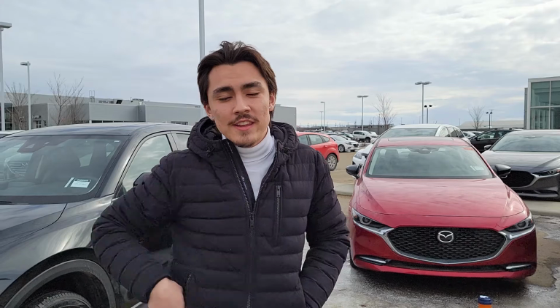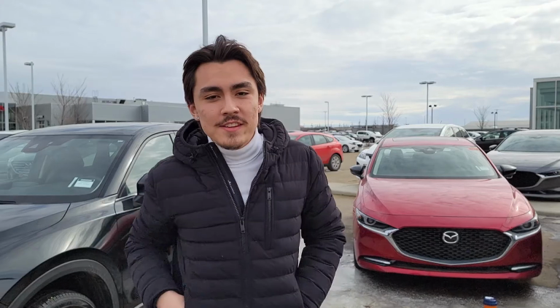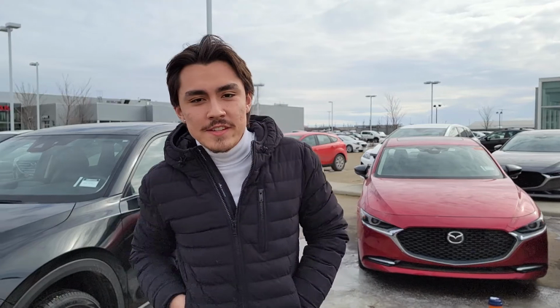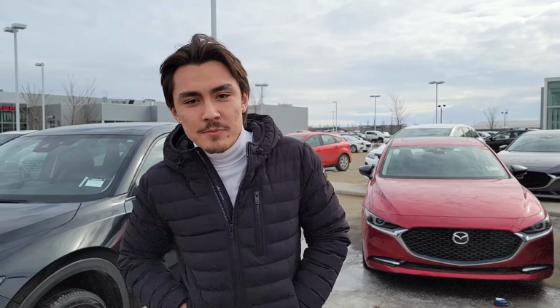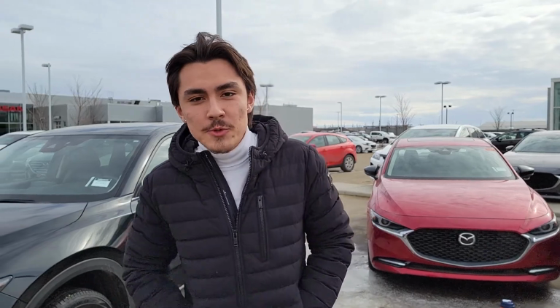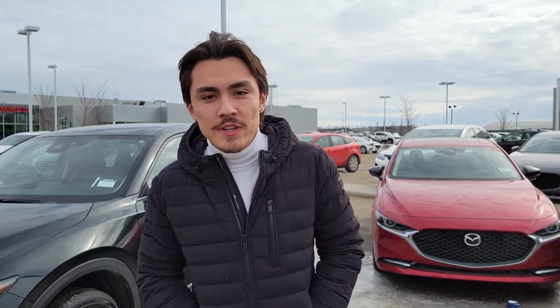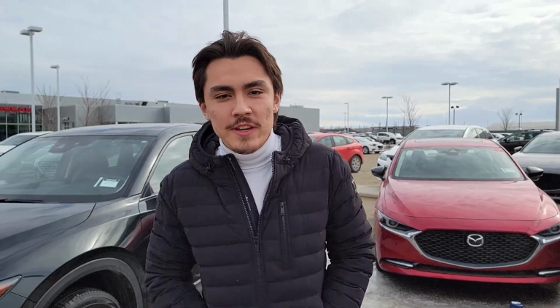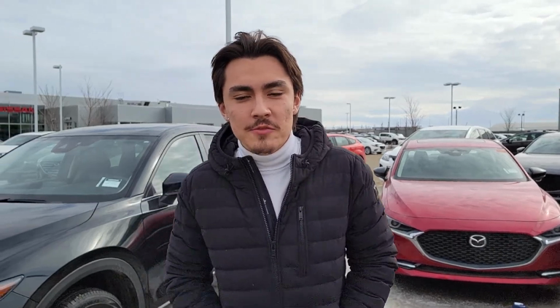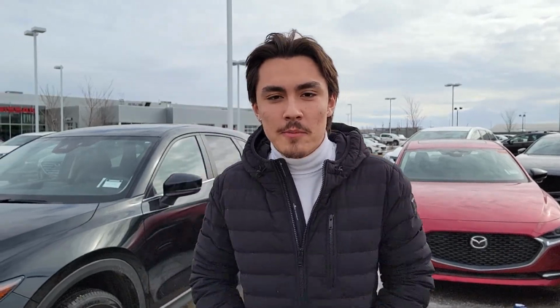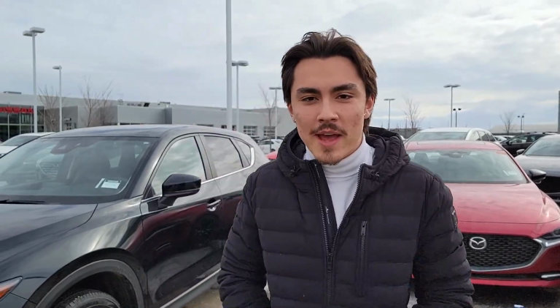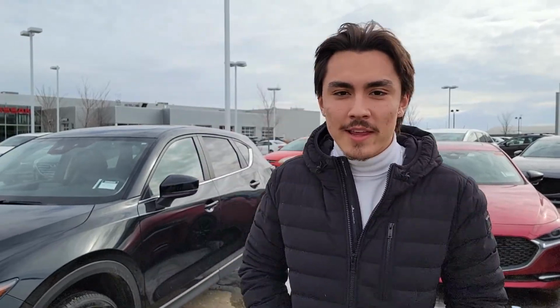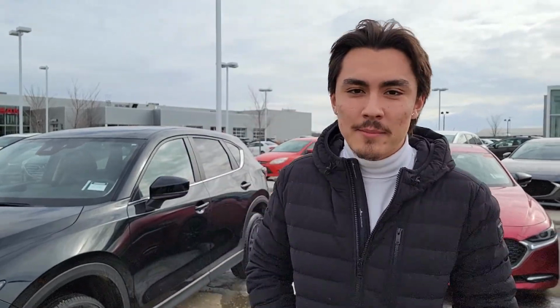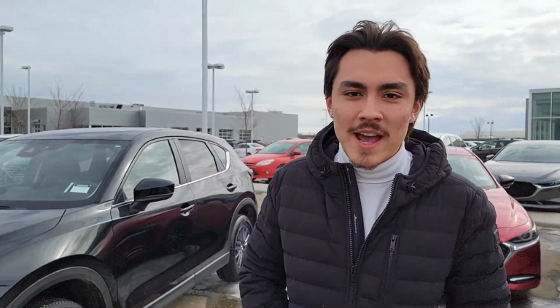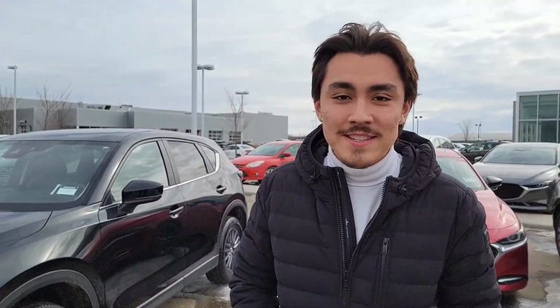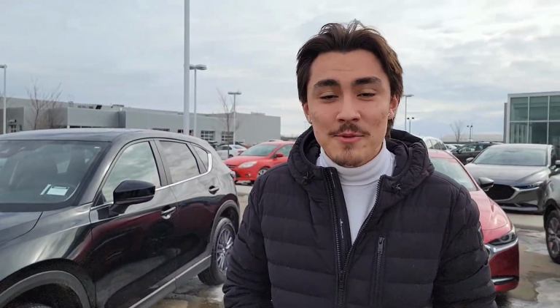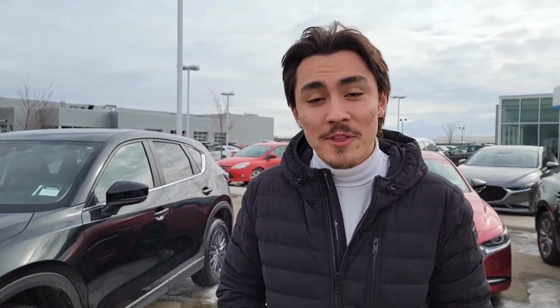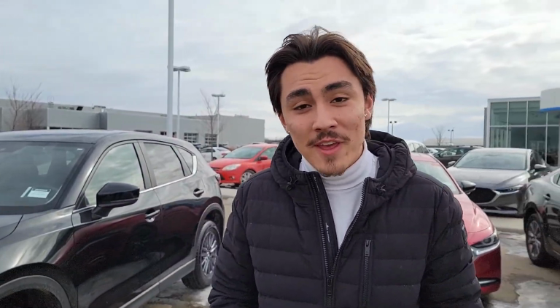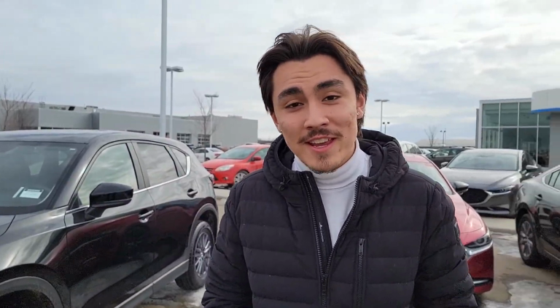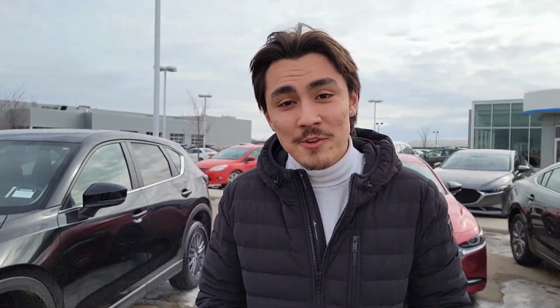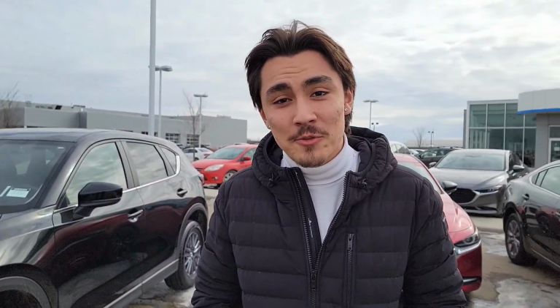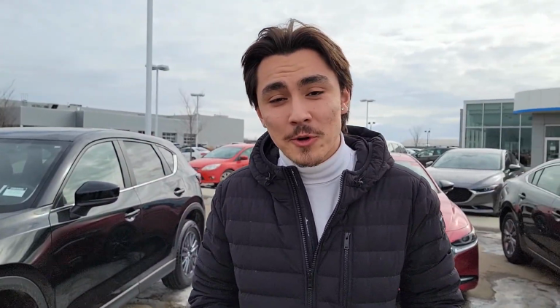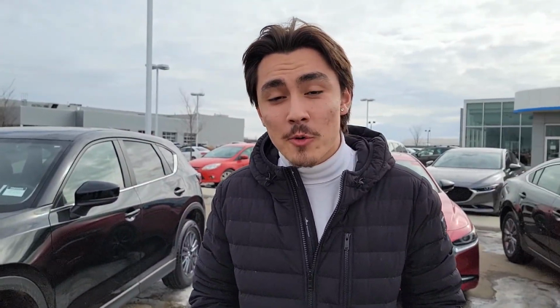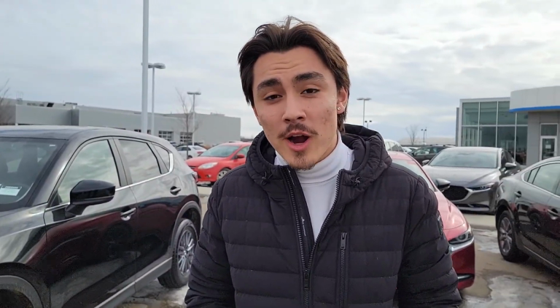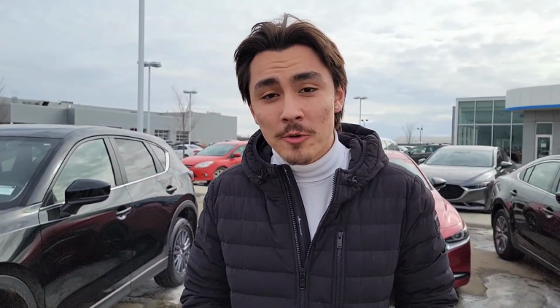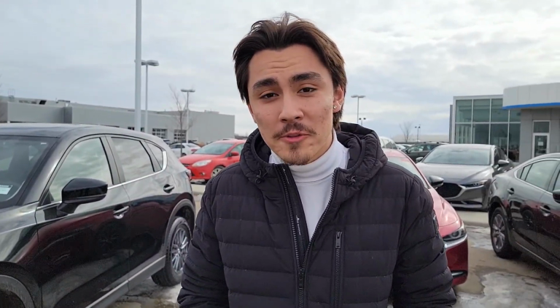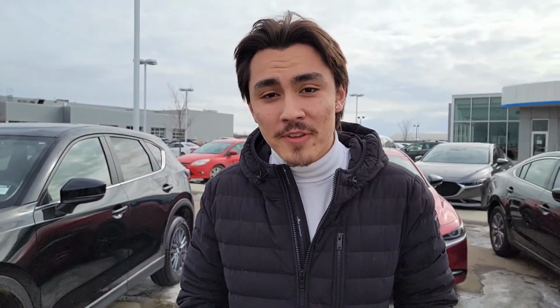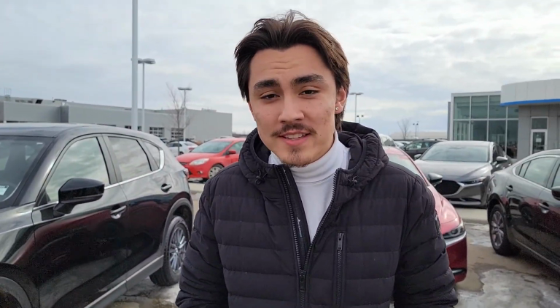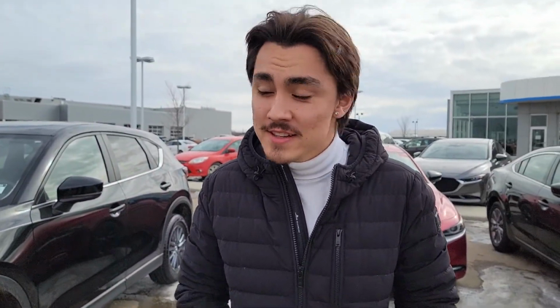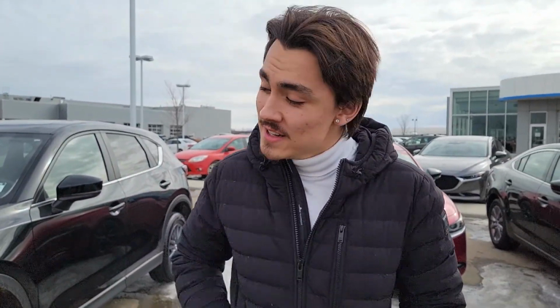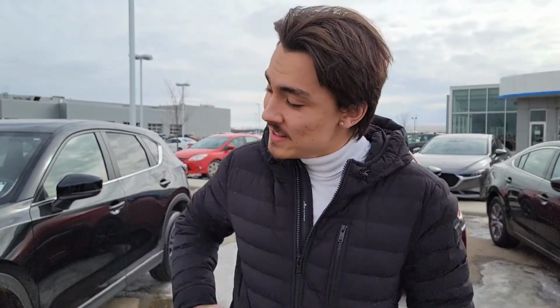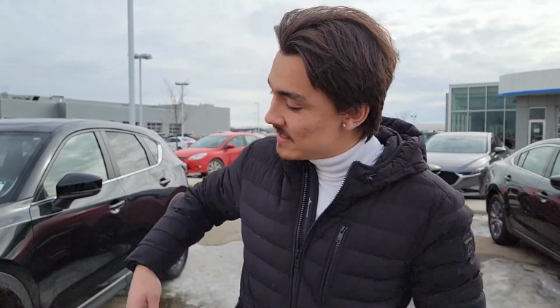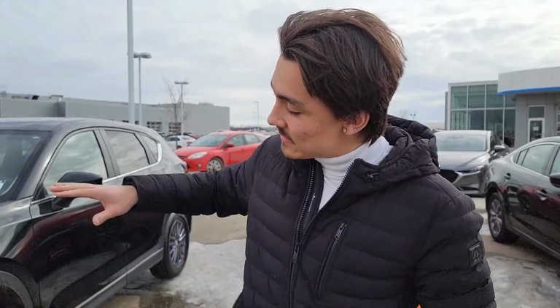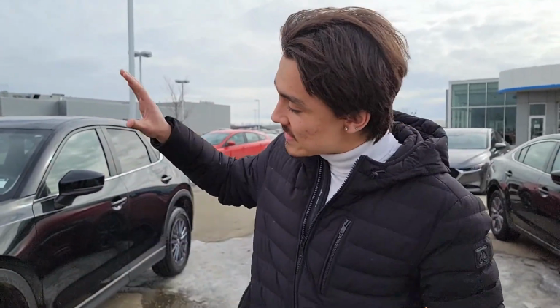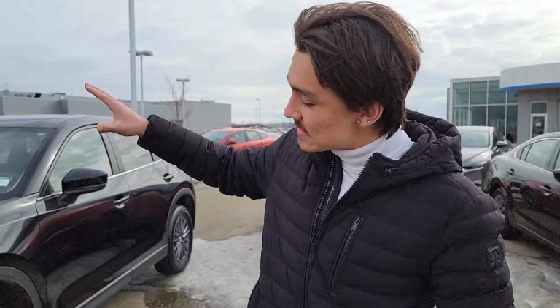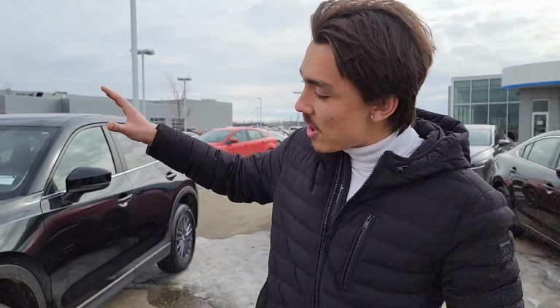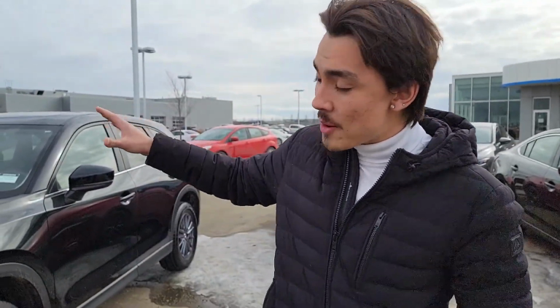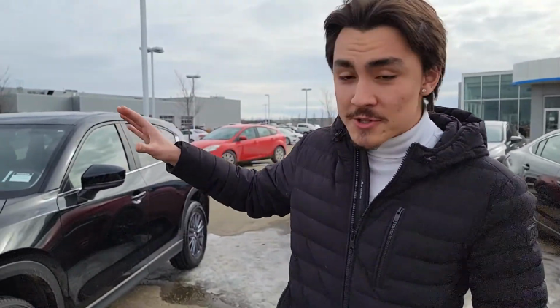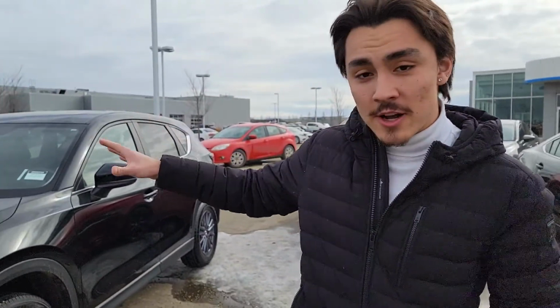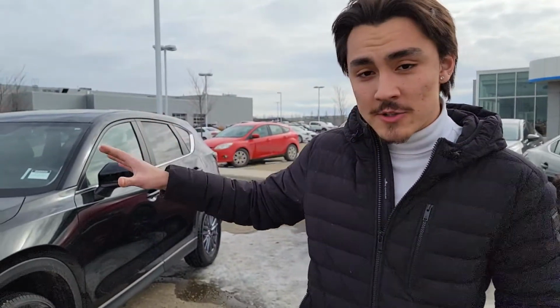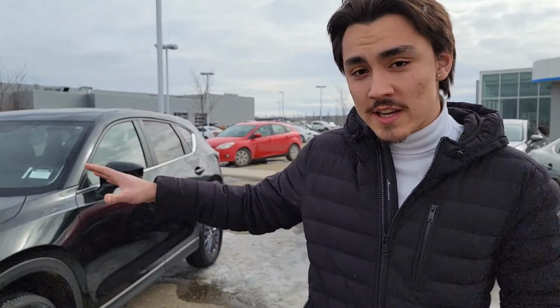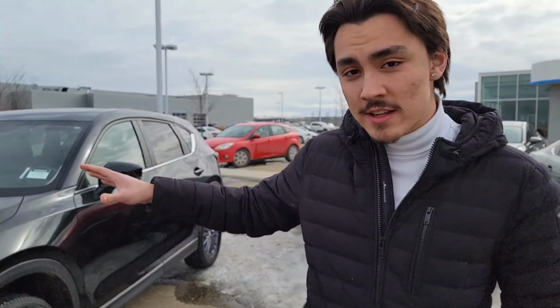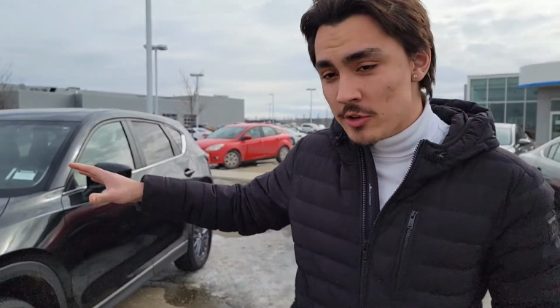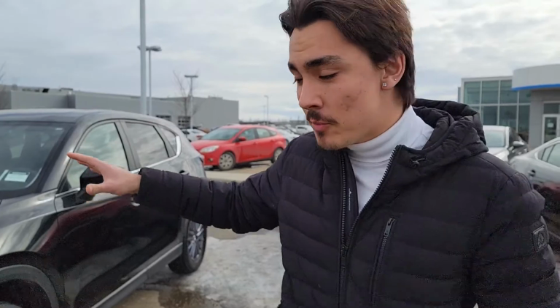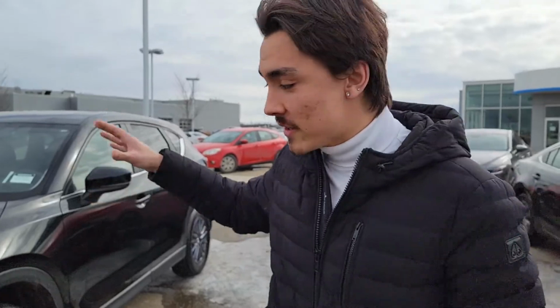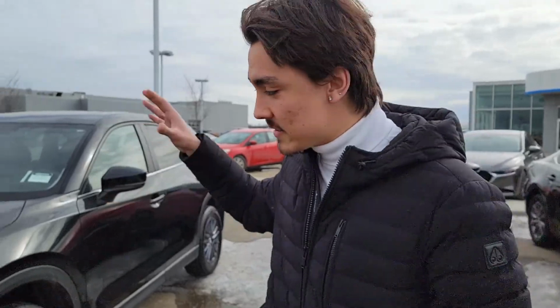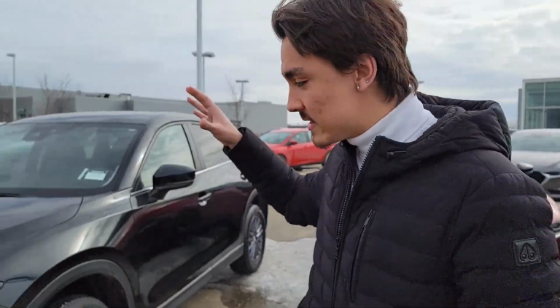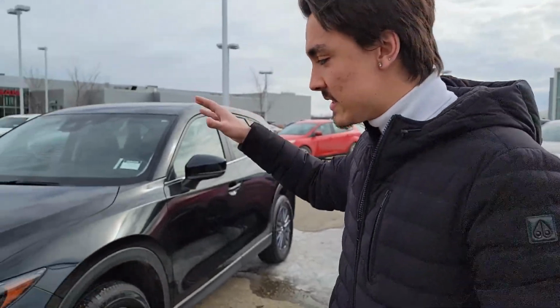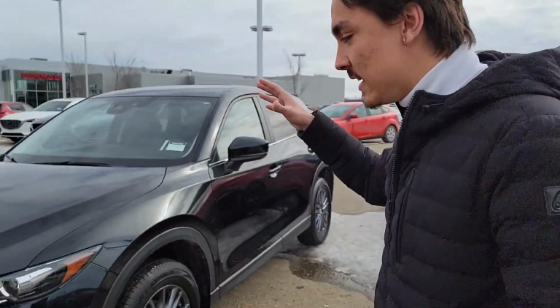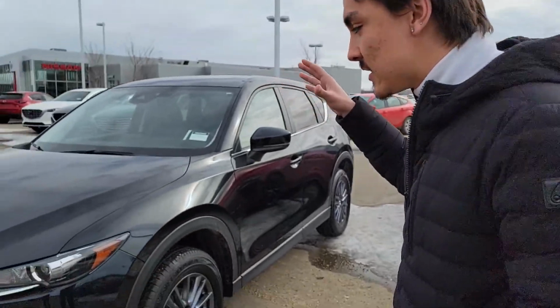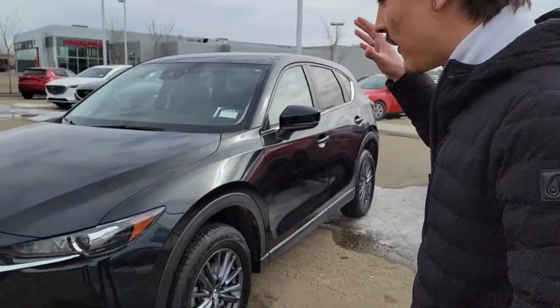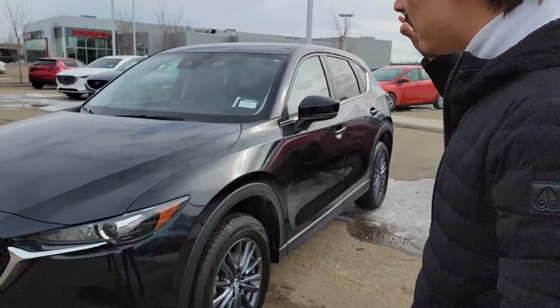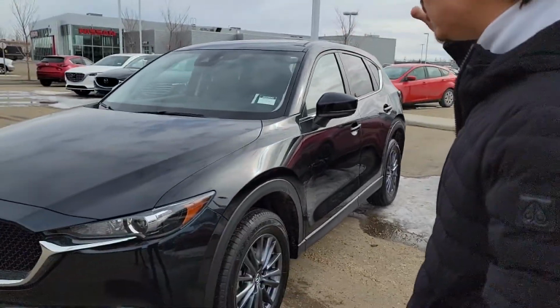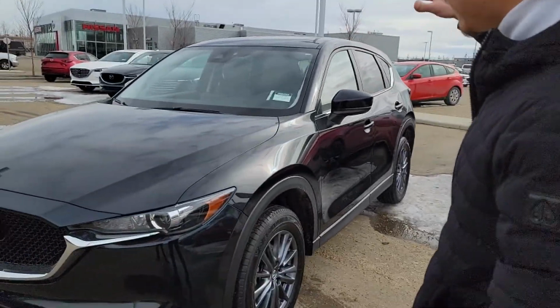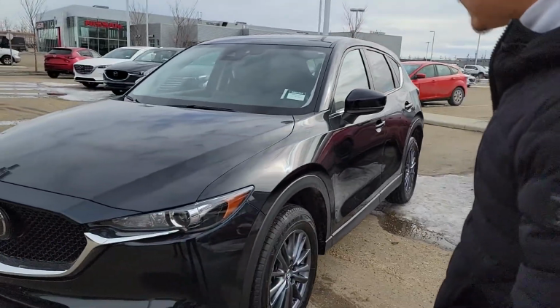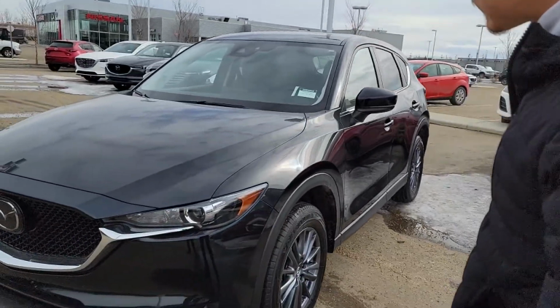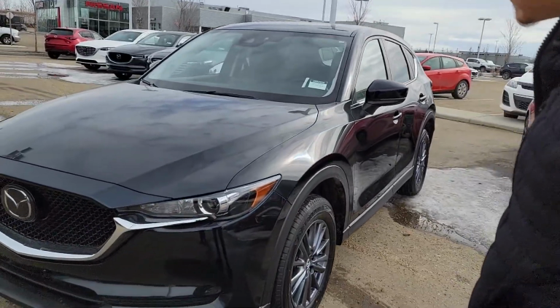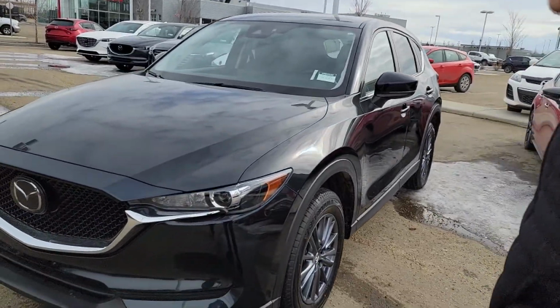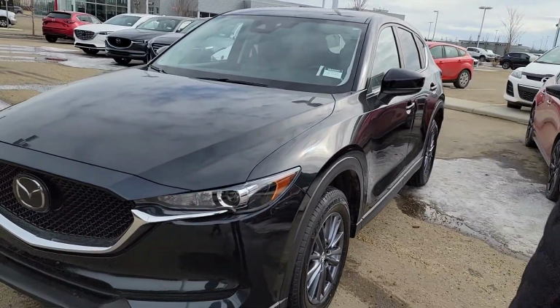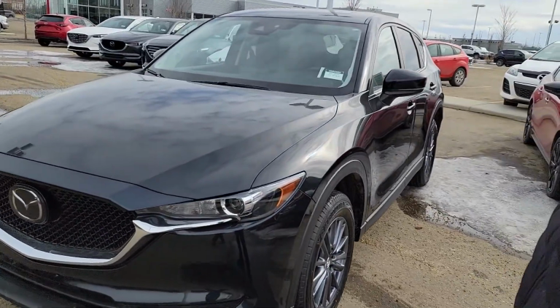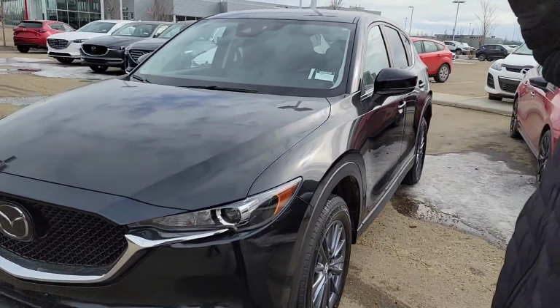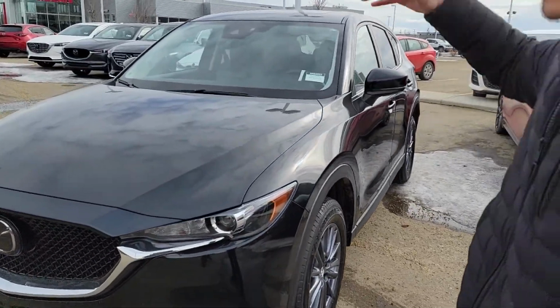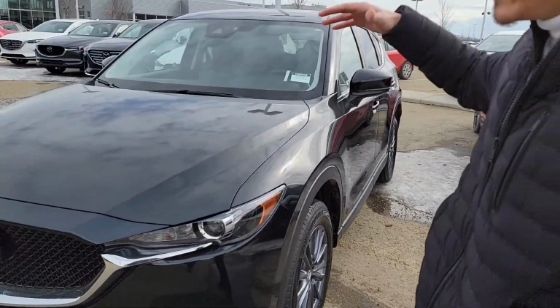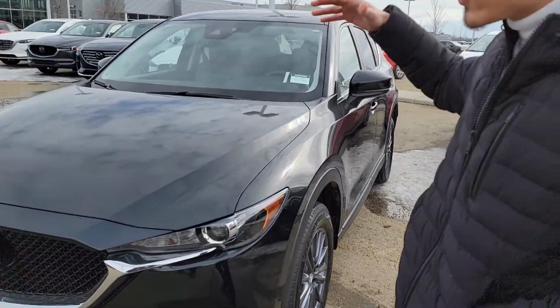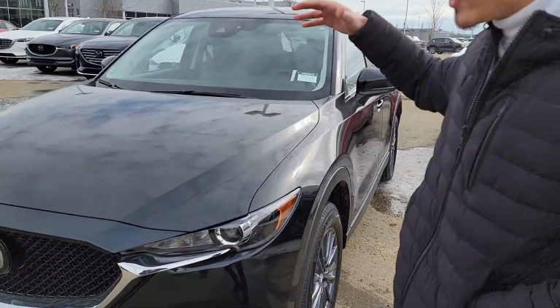Hey, this is Moosey here from LA Mass. I want to thank you for inquiring with us. This is the option I was telling you about — this is a CX-5 GS, slightly used 2020.